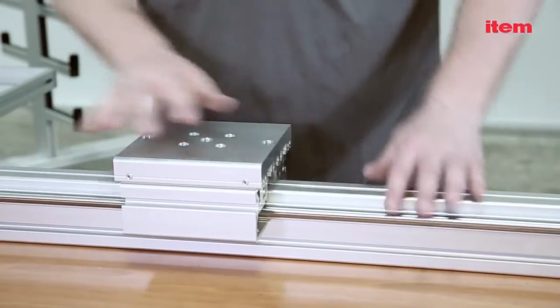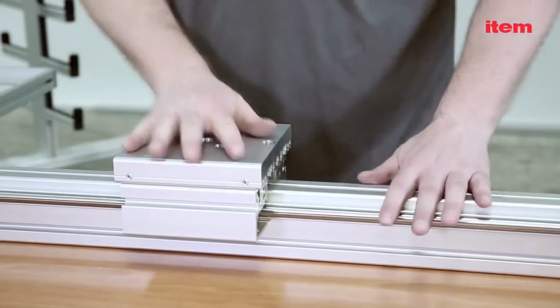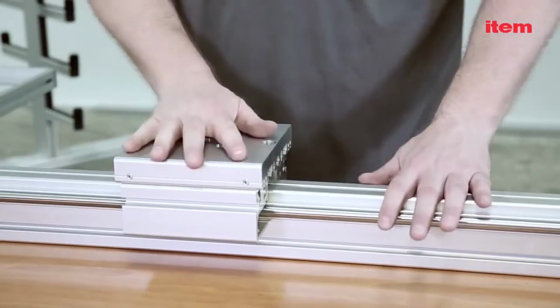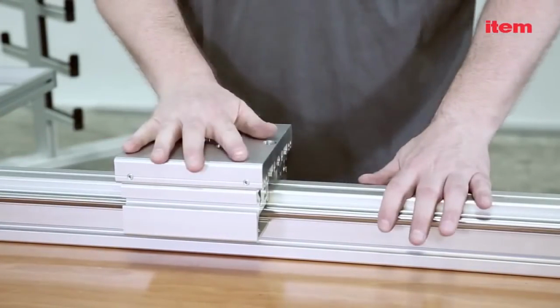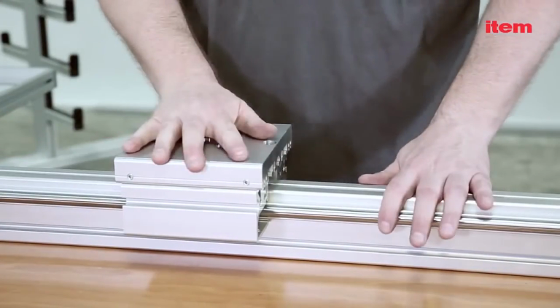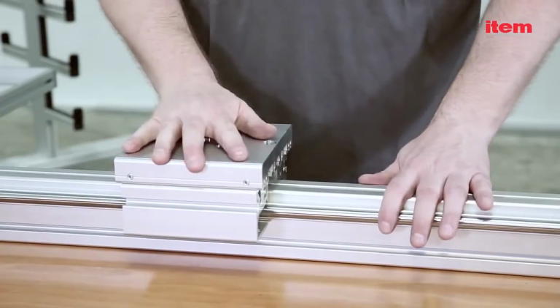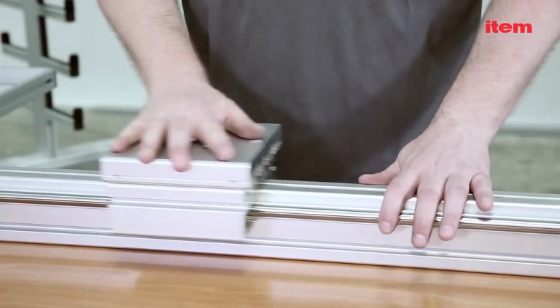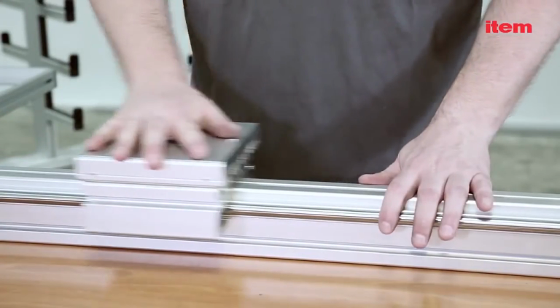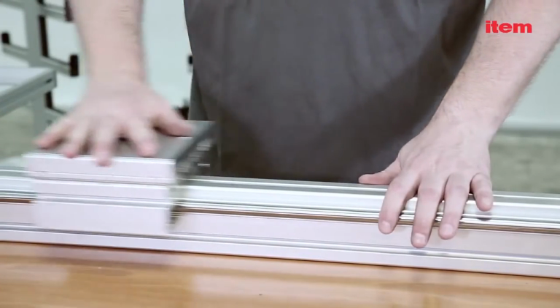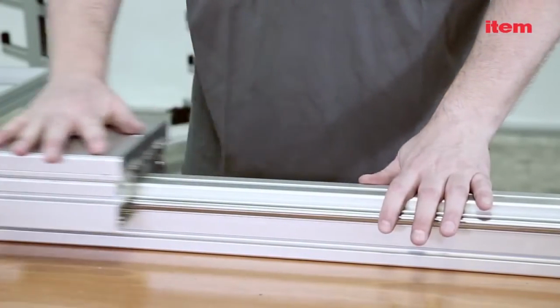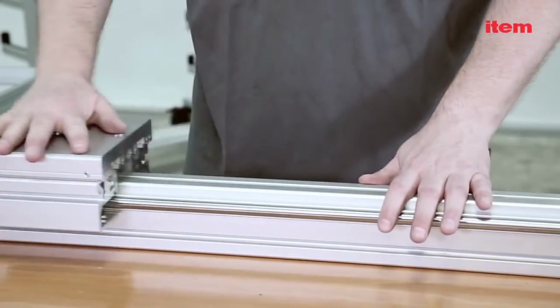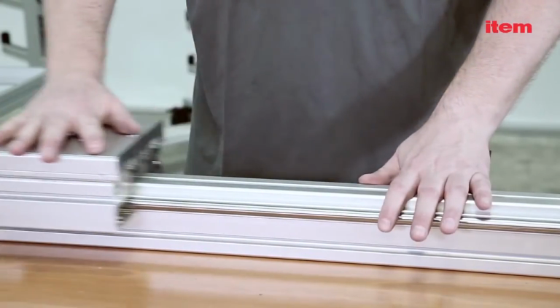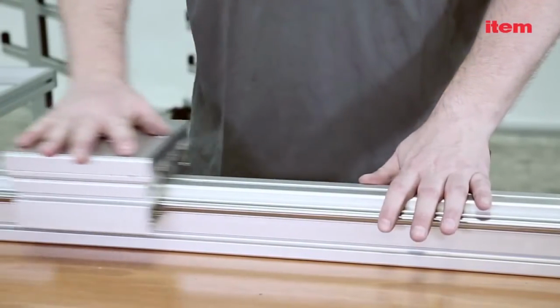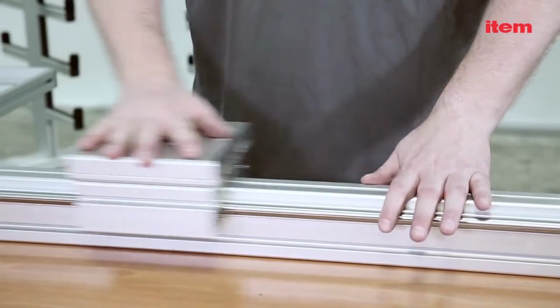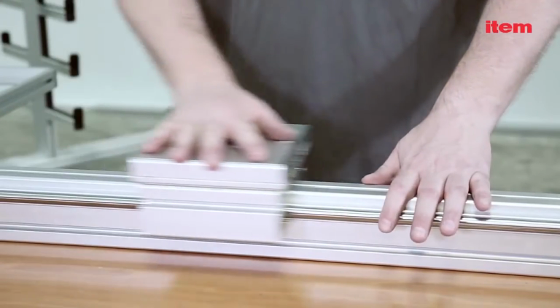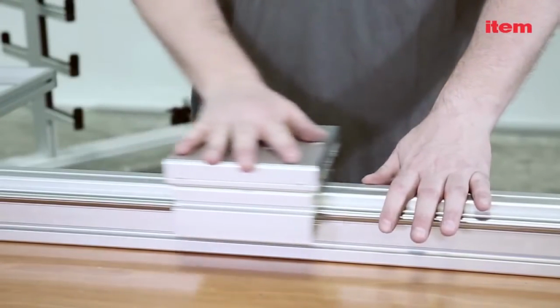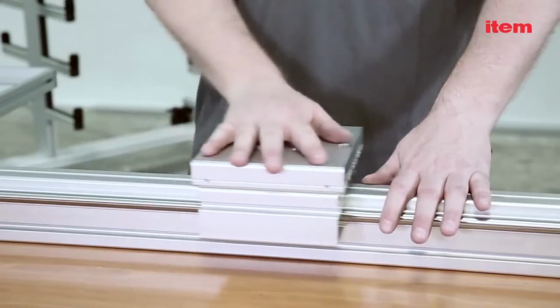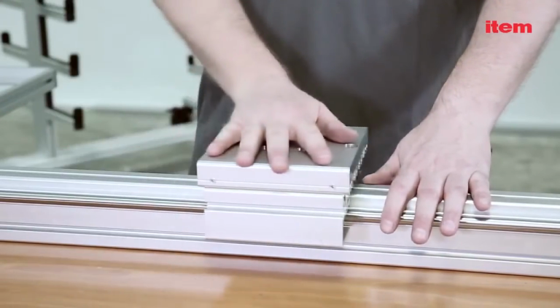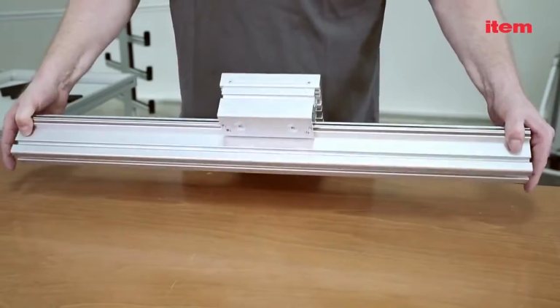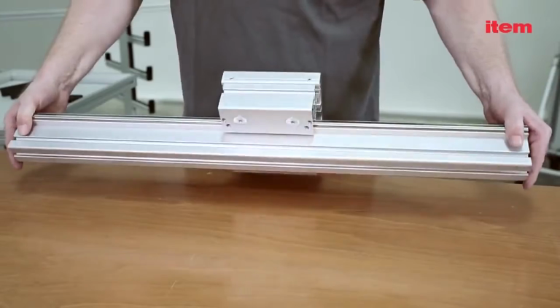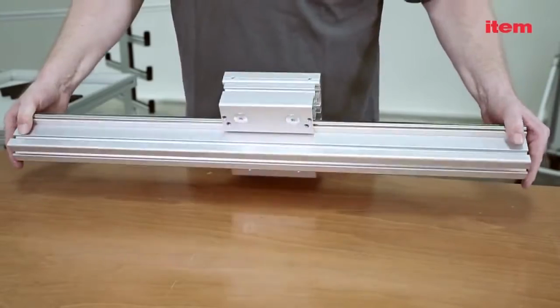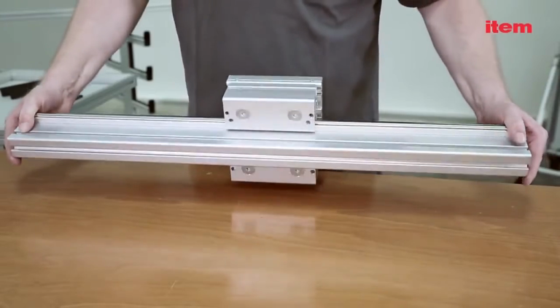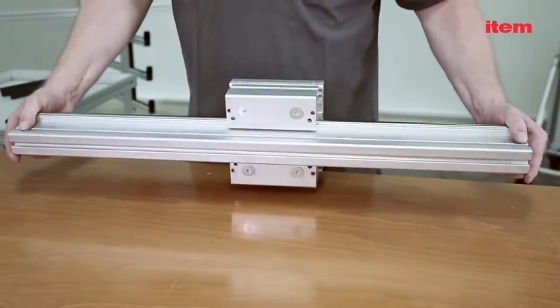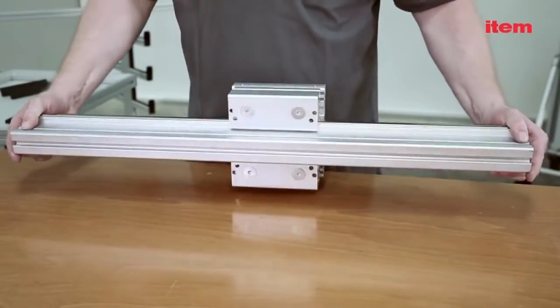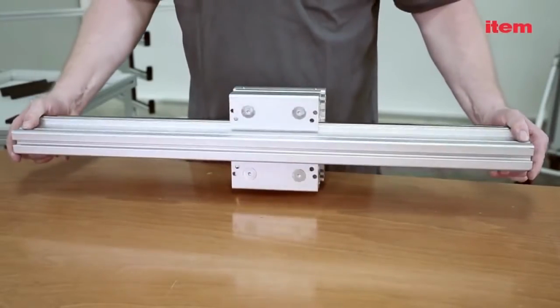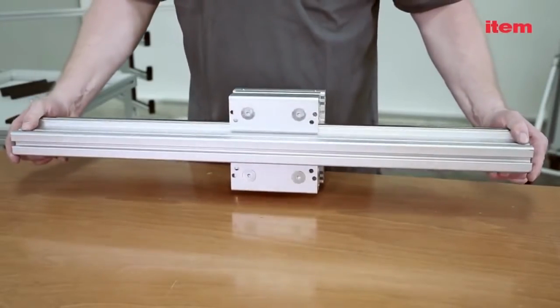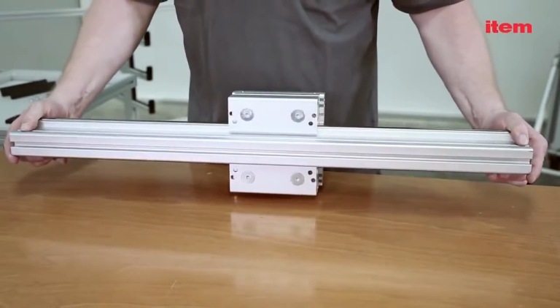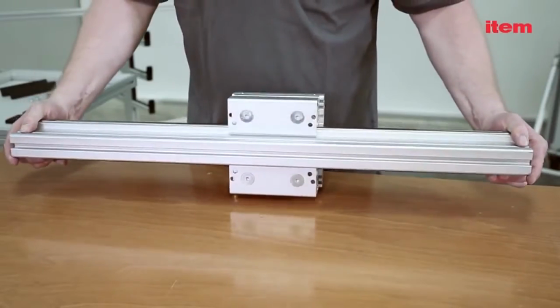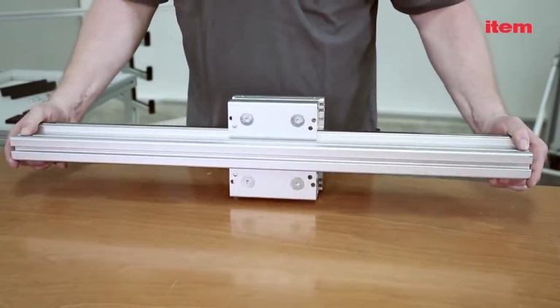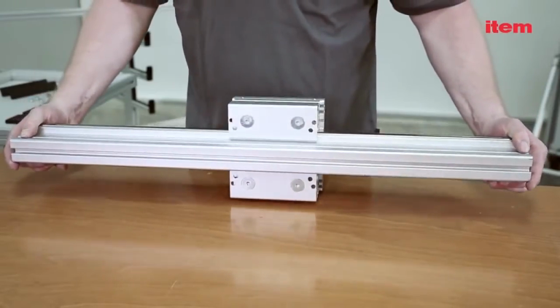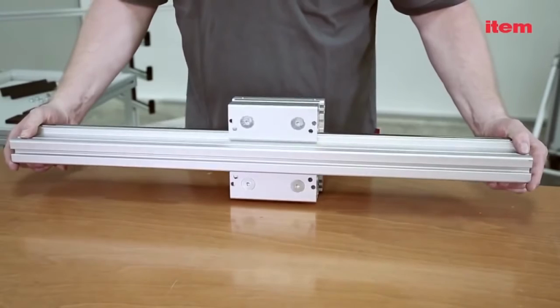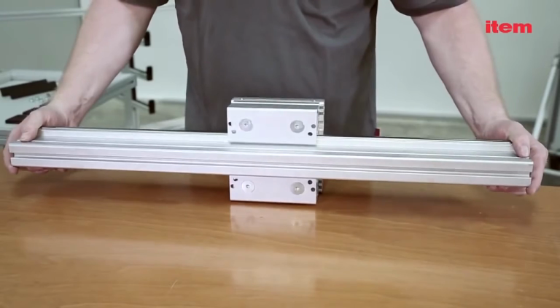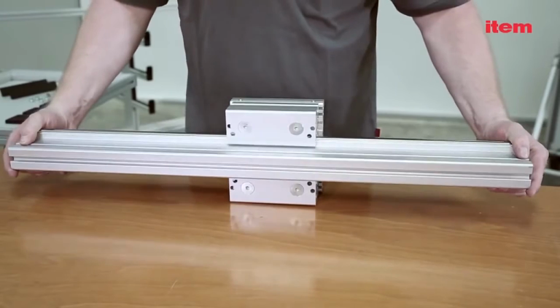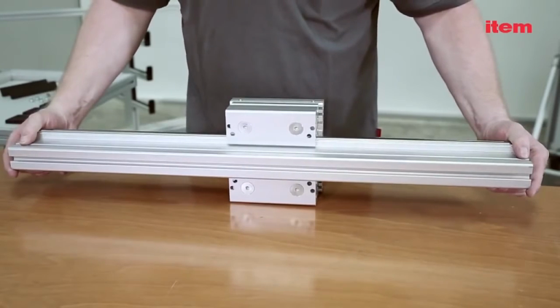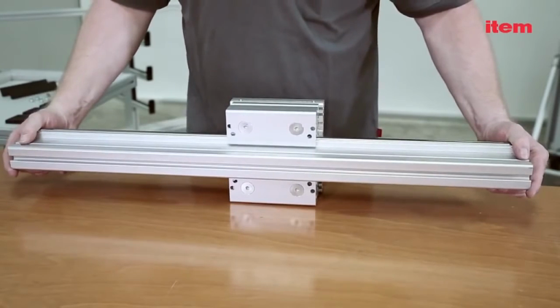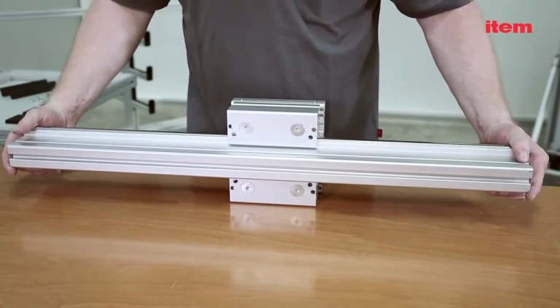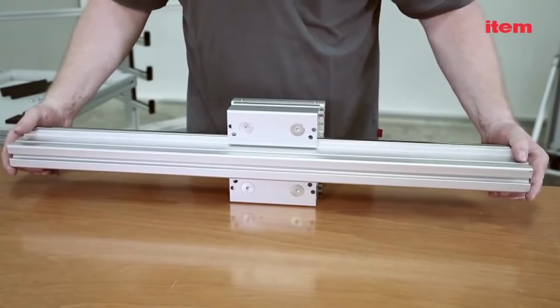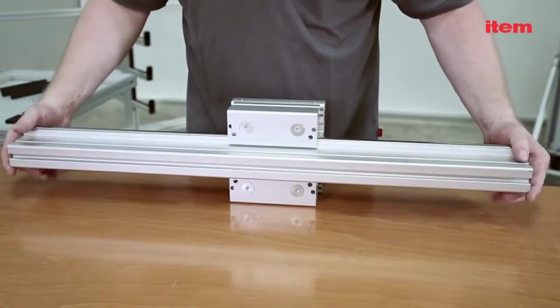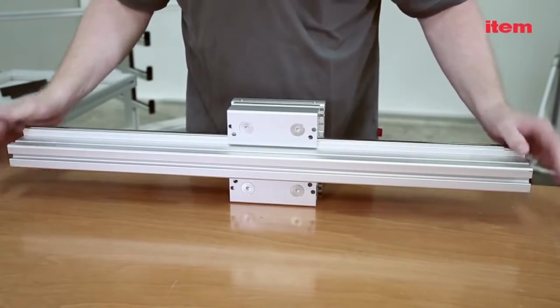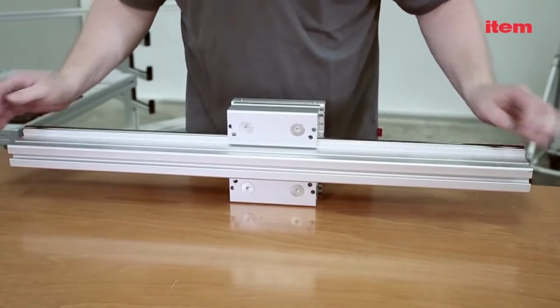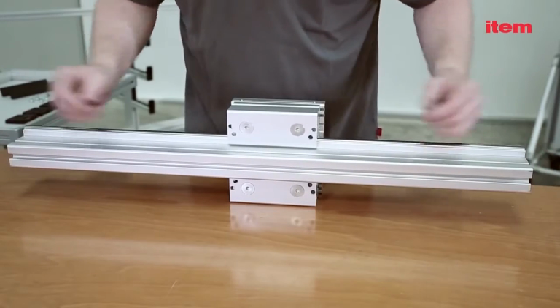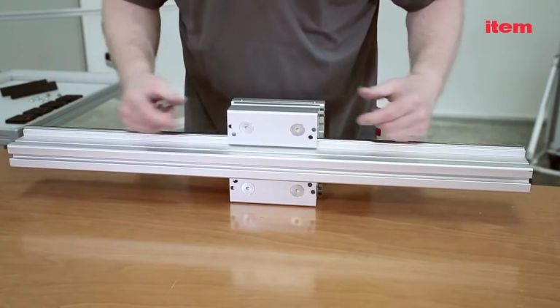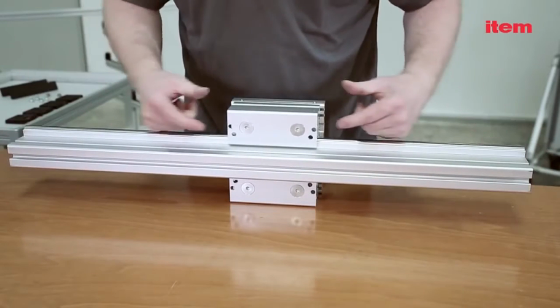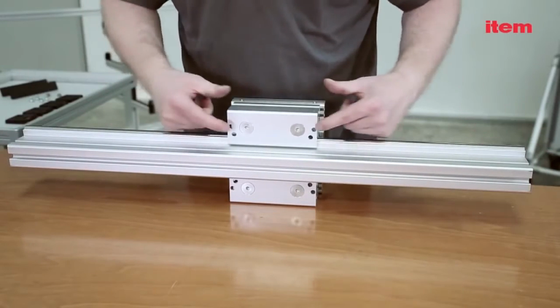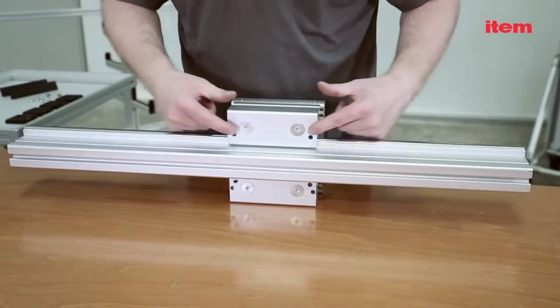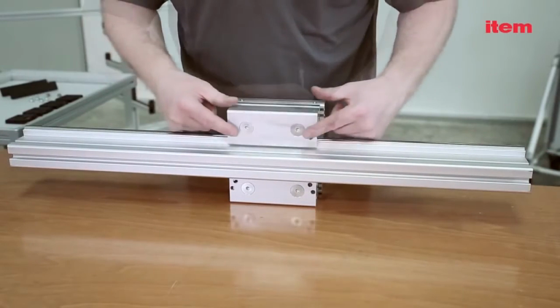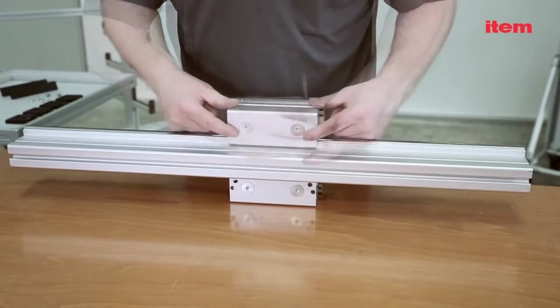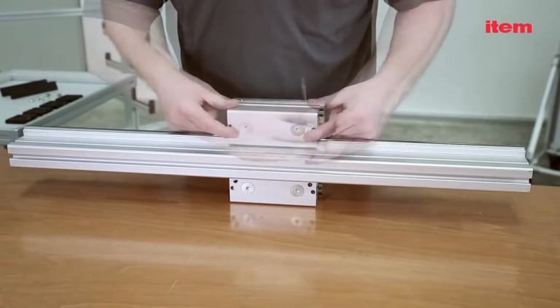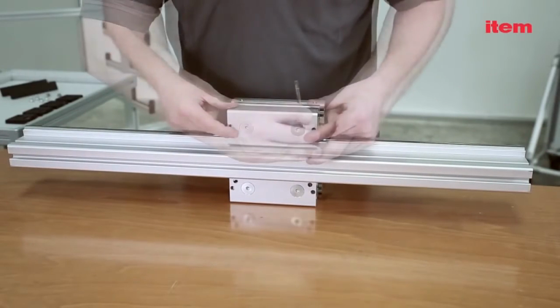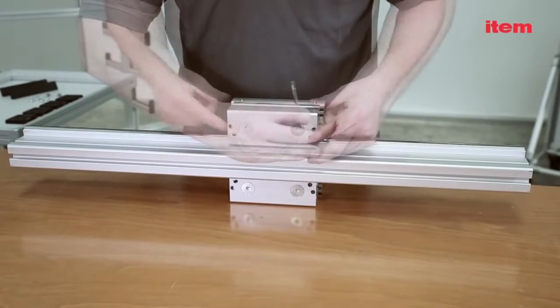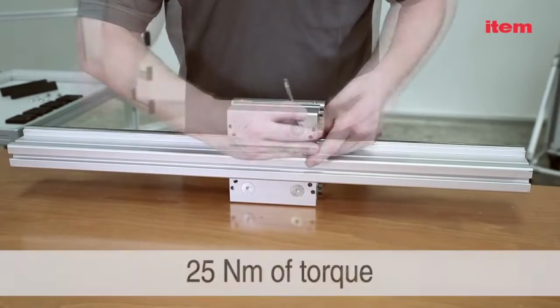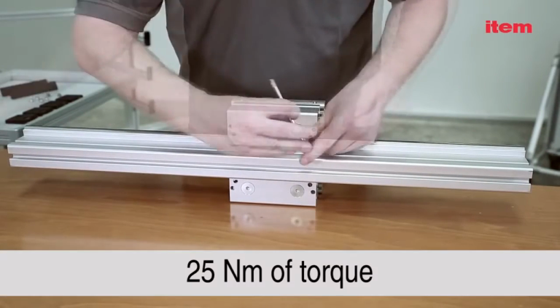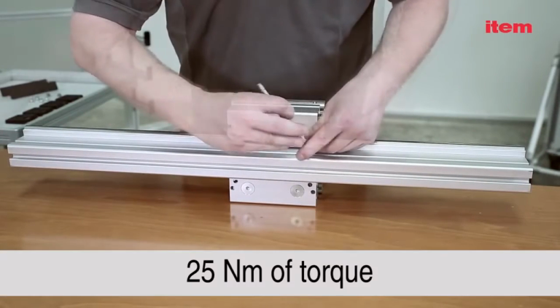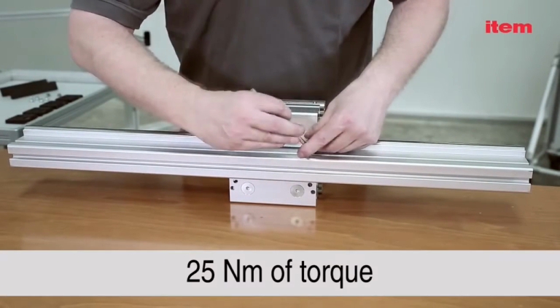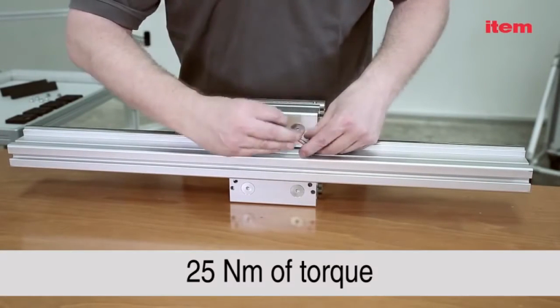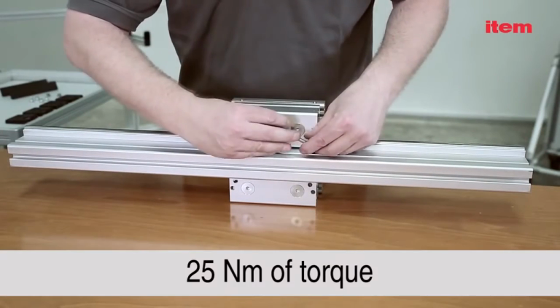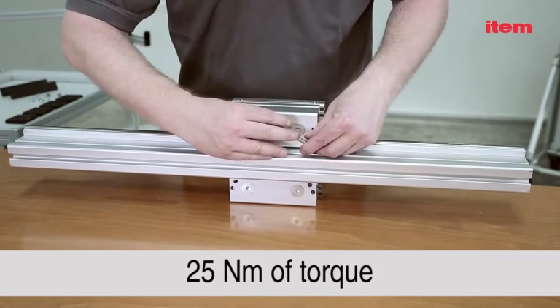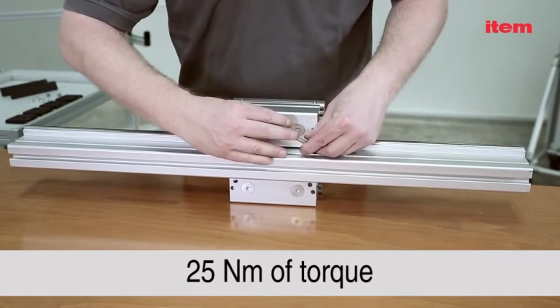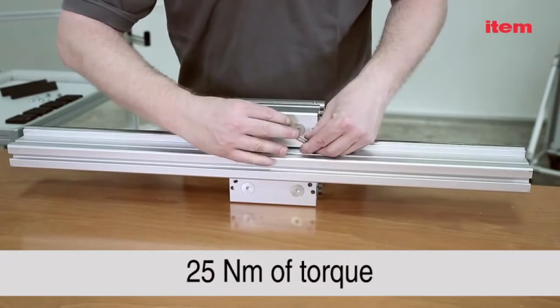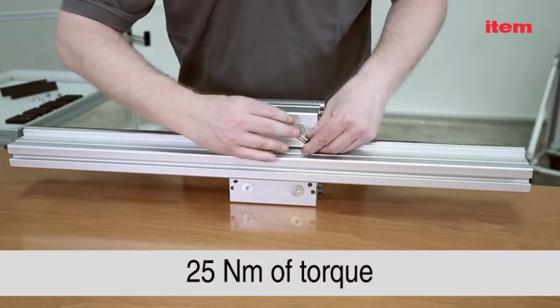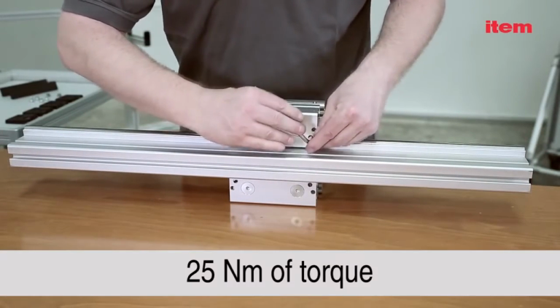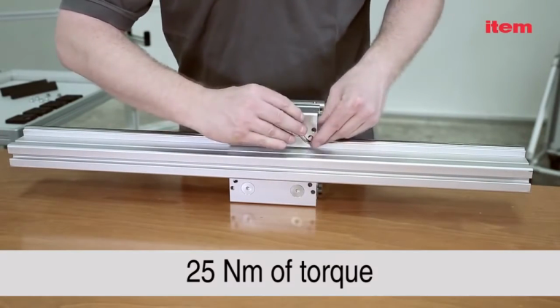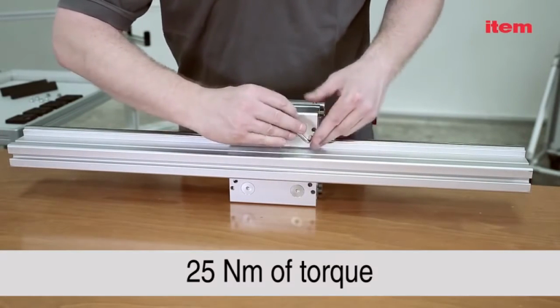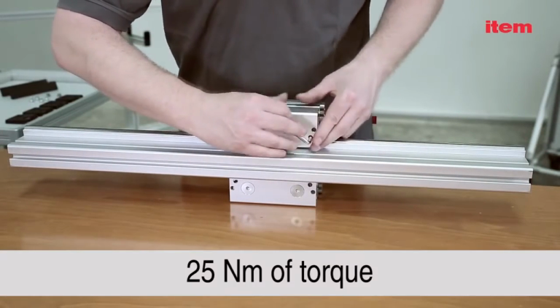Once you've made sure the slide is free from play, tighten the adjustment screws from underneath. Use a torque of 25Nm.